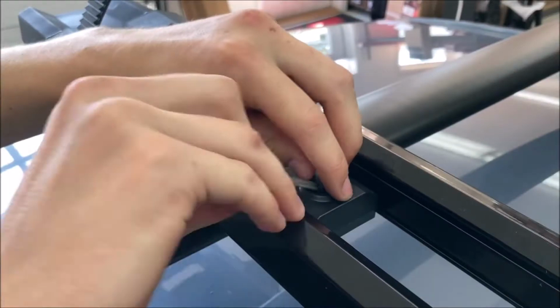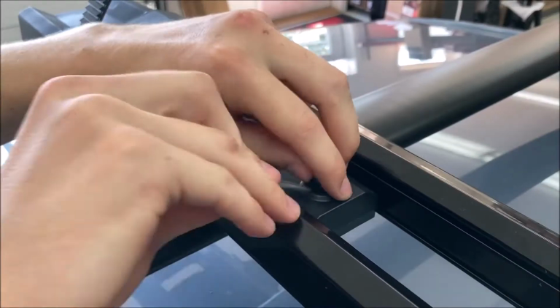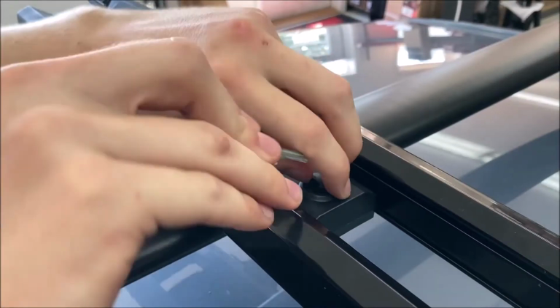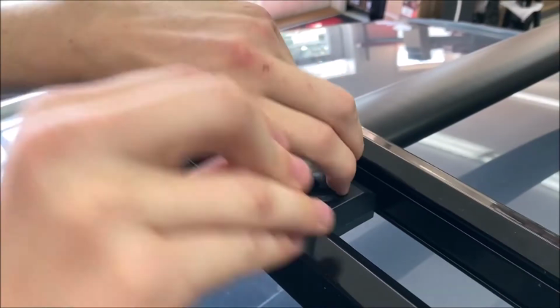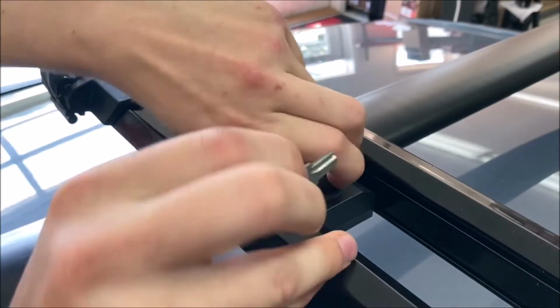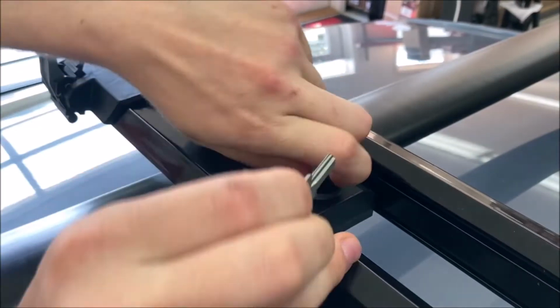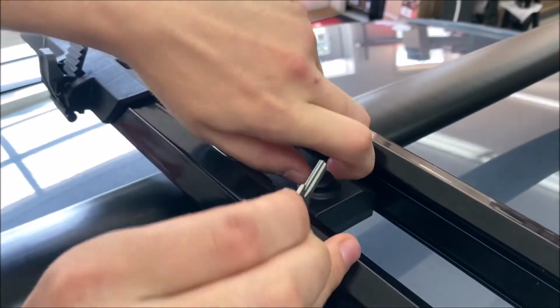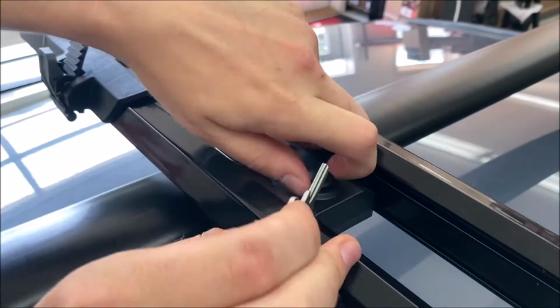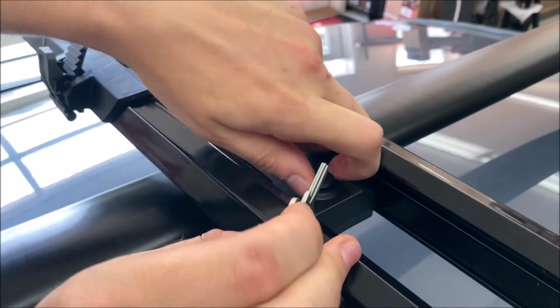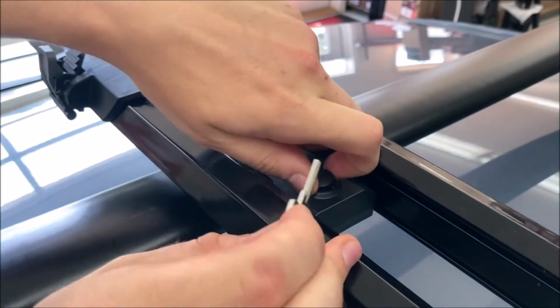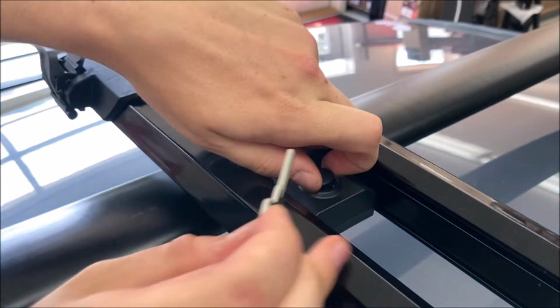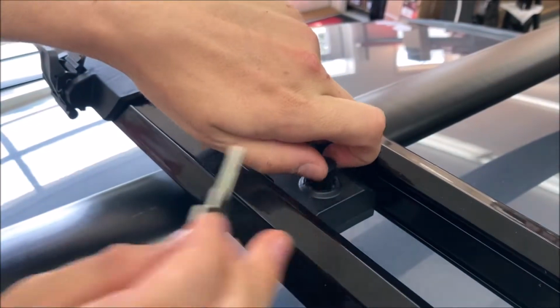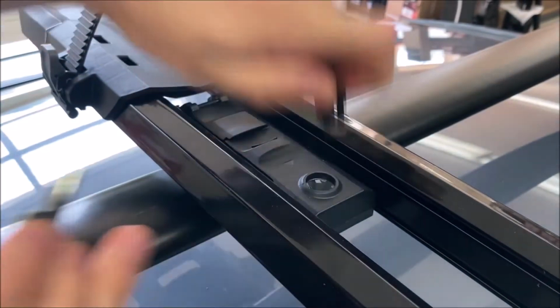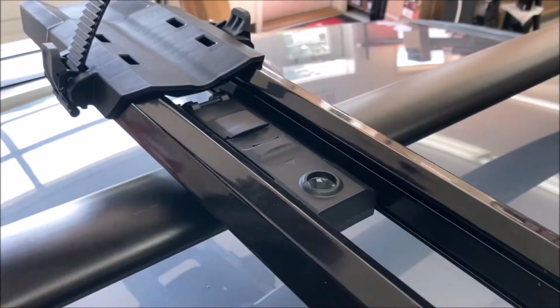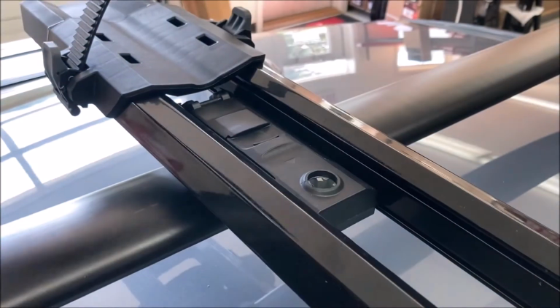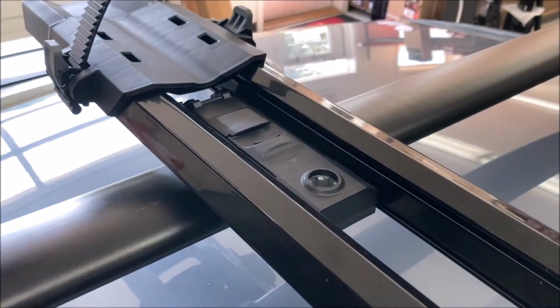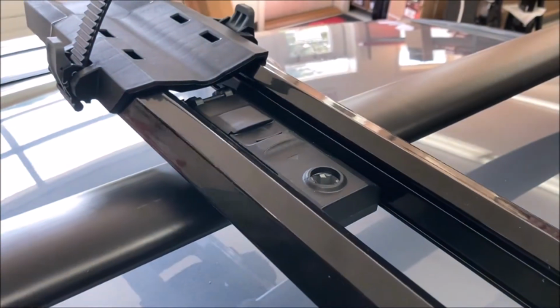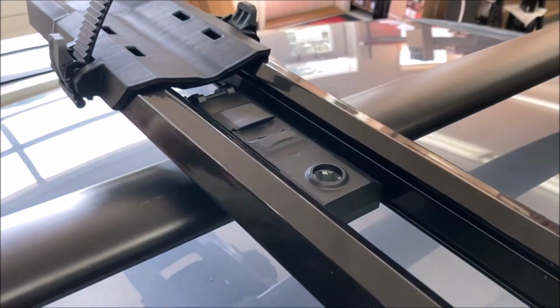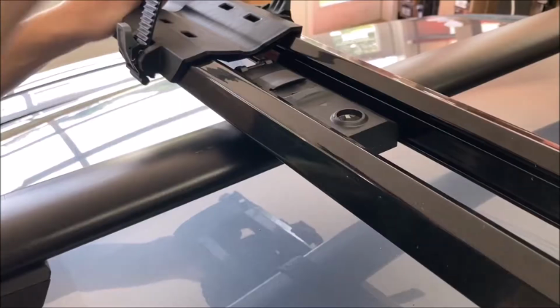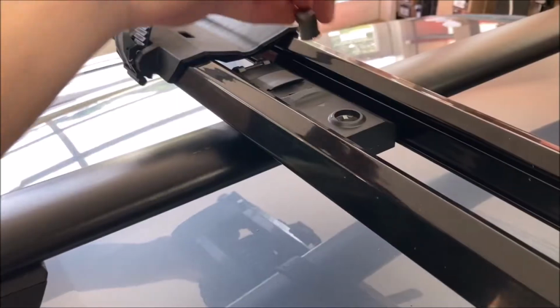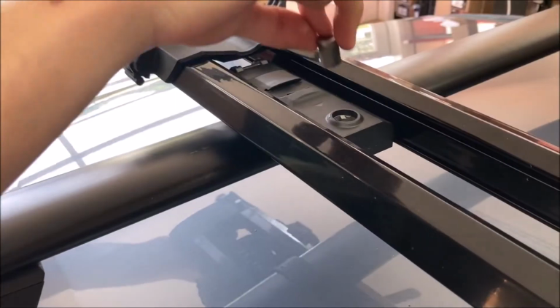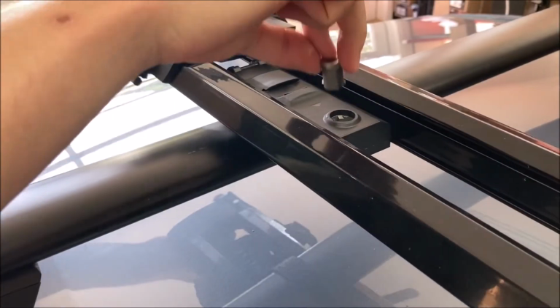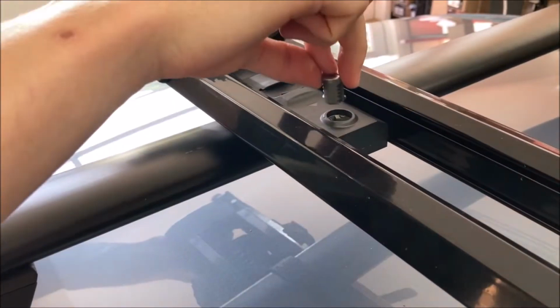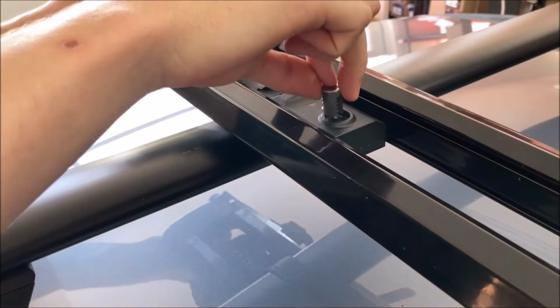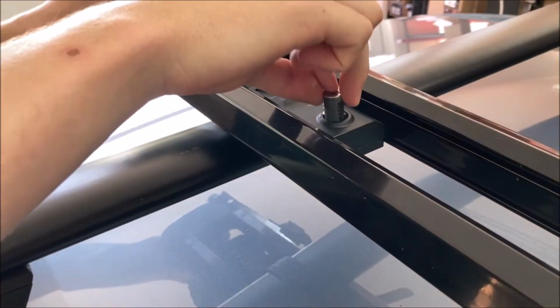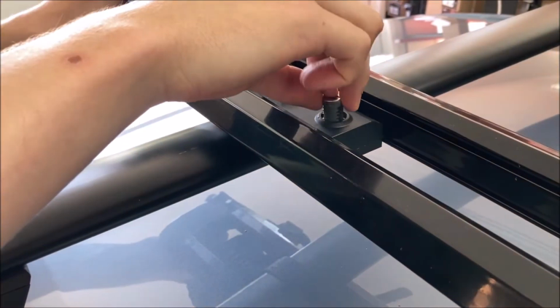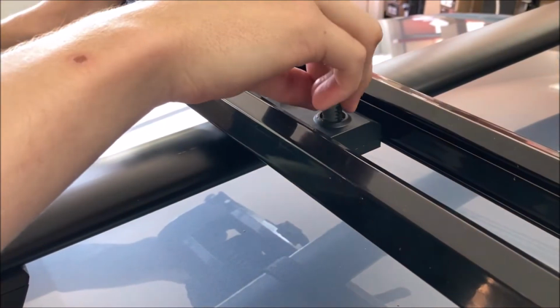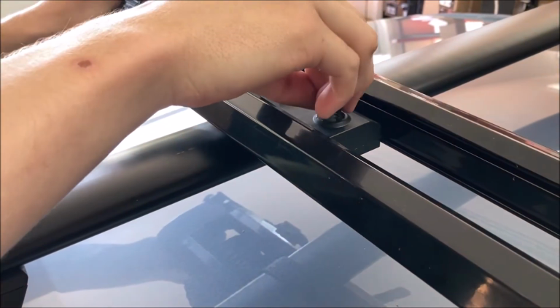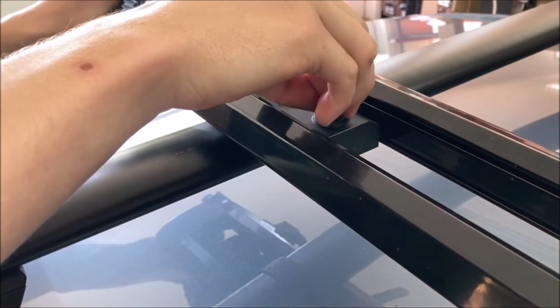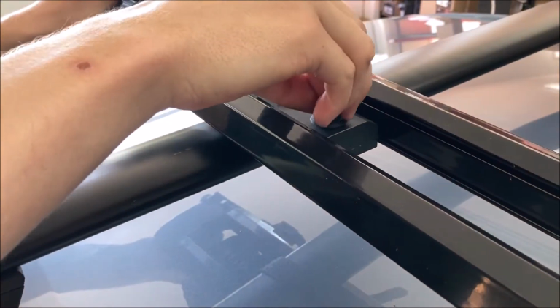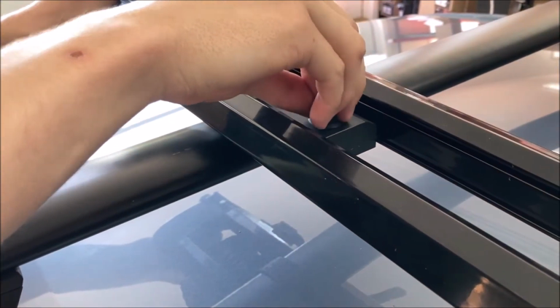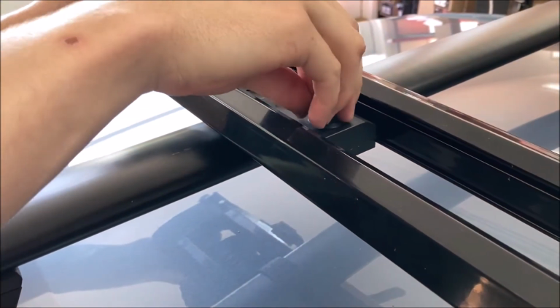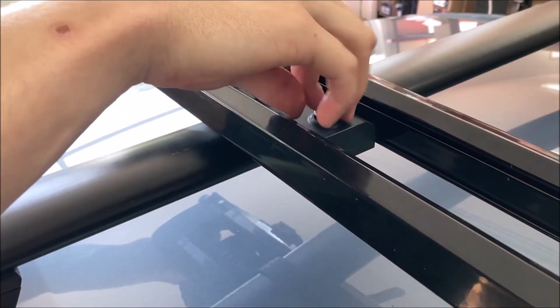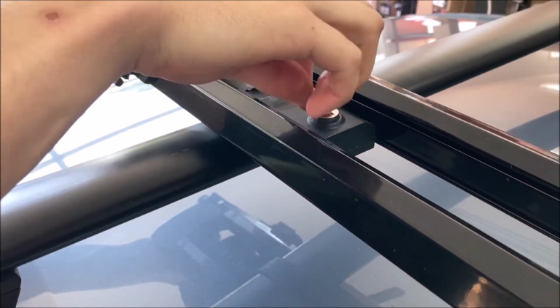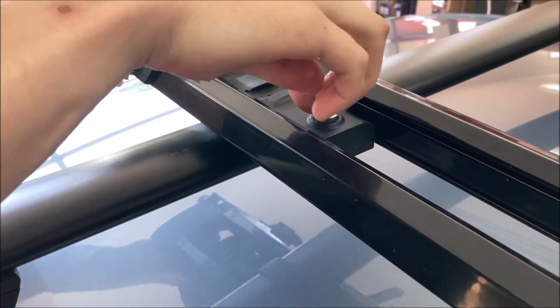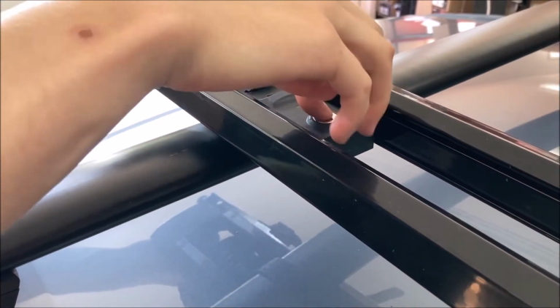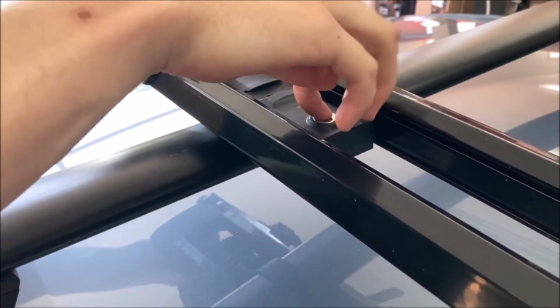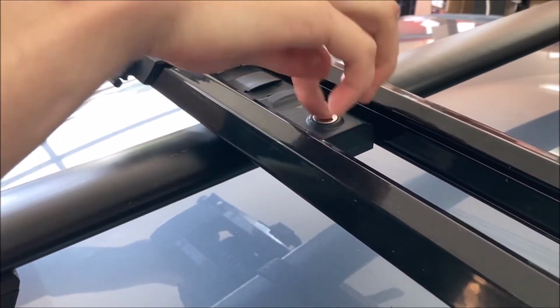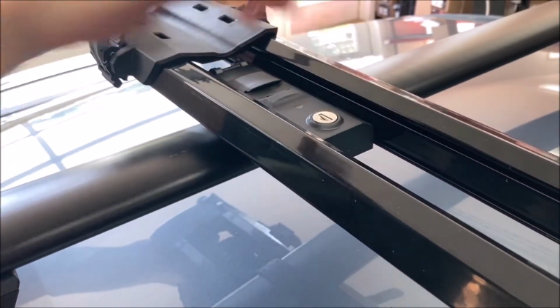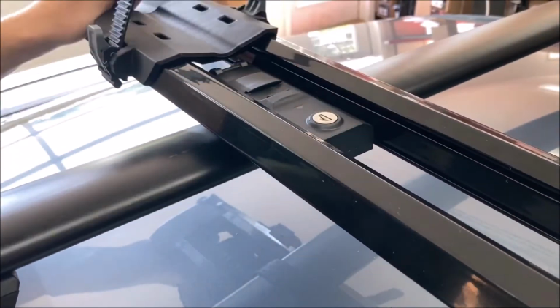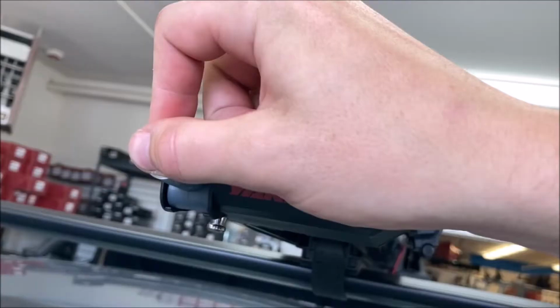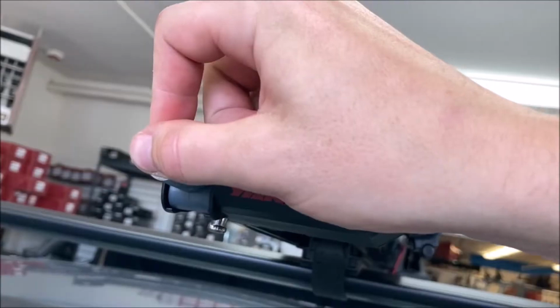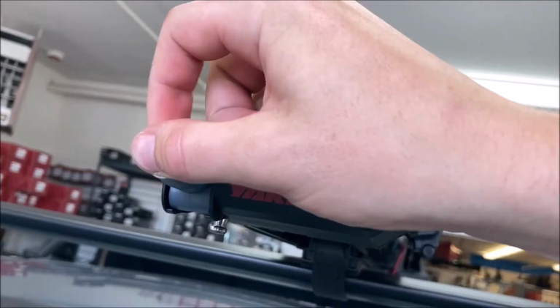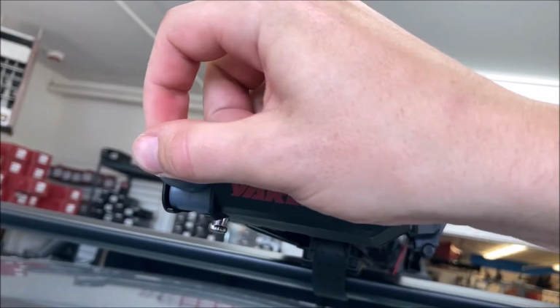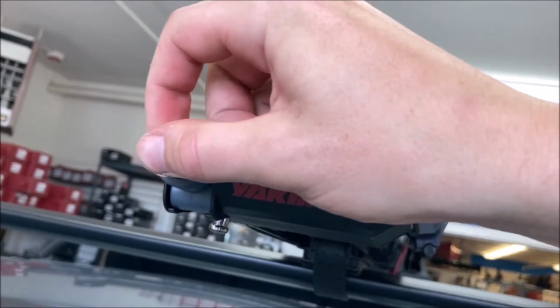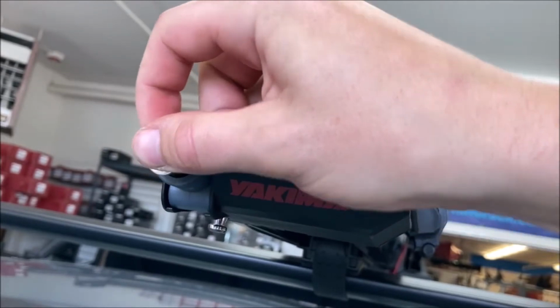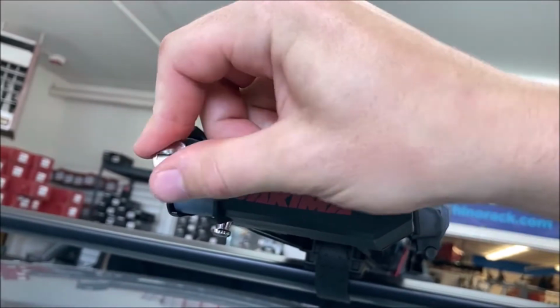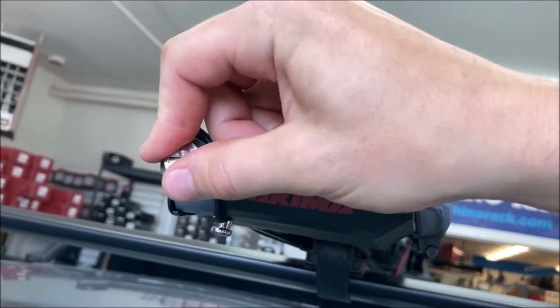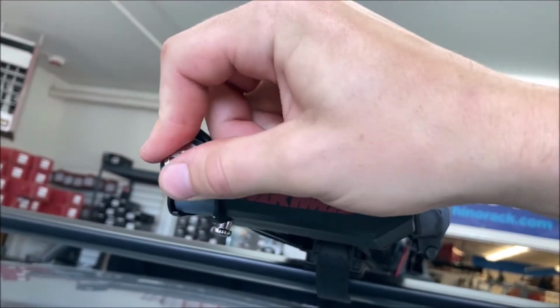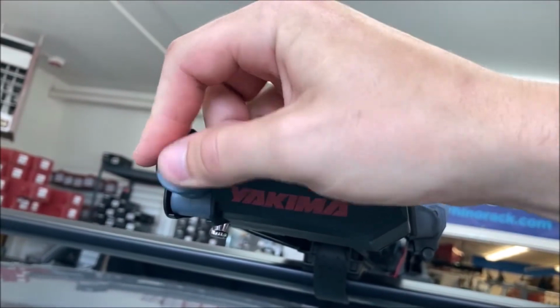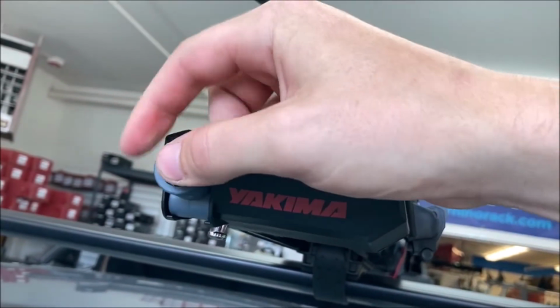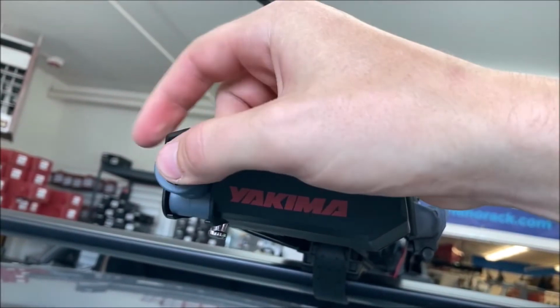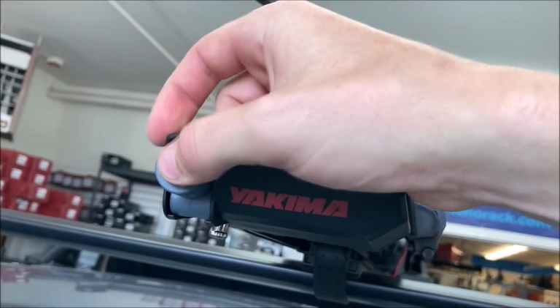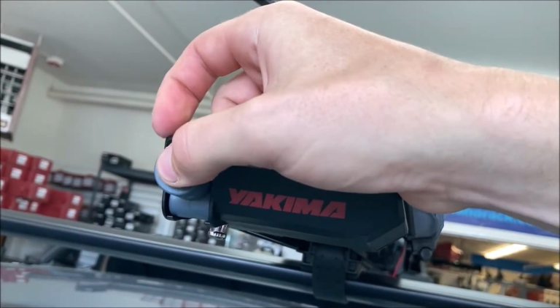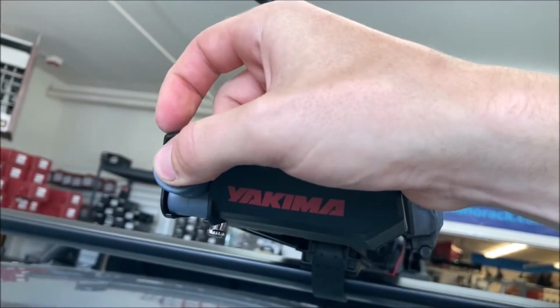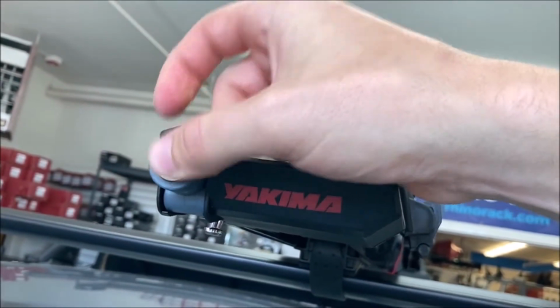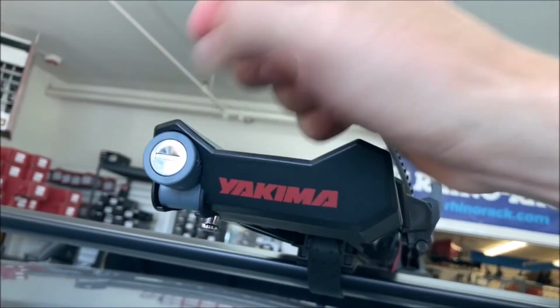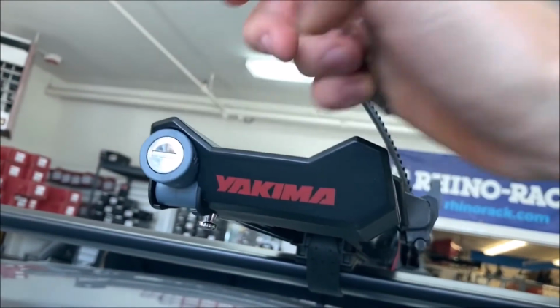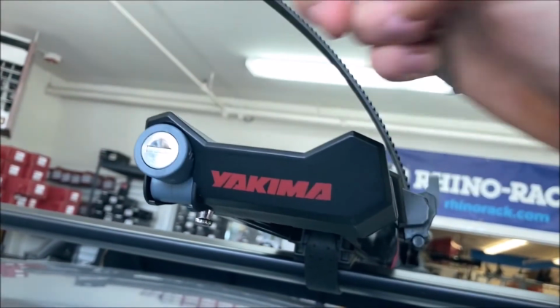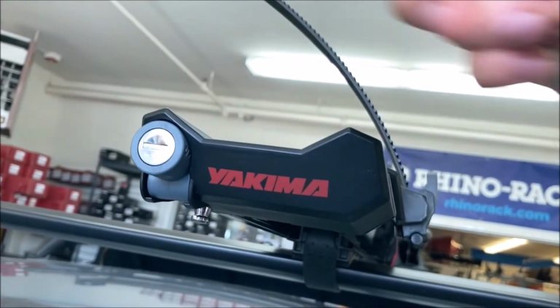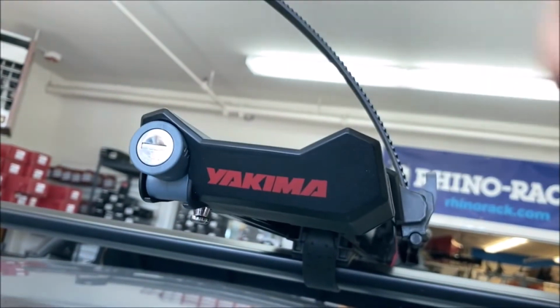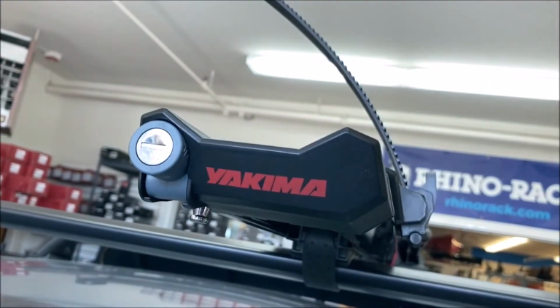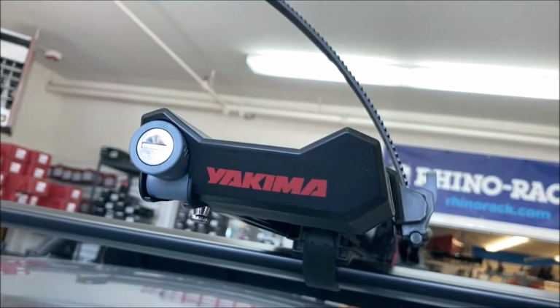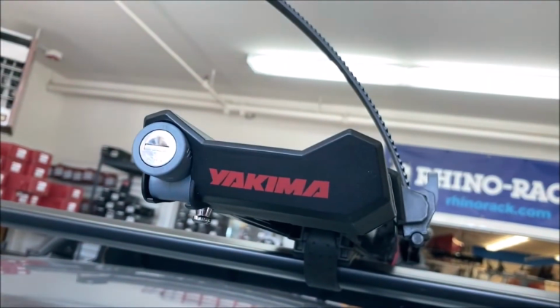The High Road has the capability to be locked to your crossbar and allows you to lock your bike to the unit itself using the Yakima SKS lock, sold separately.